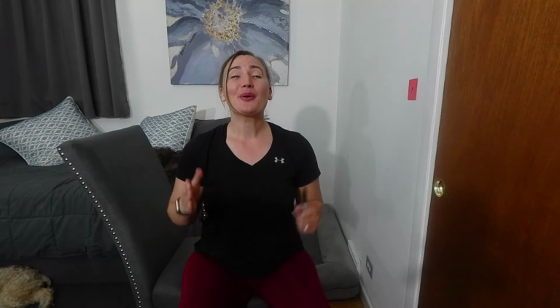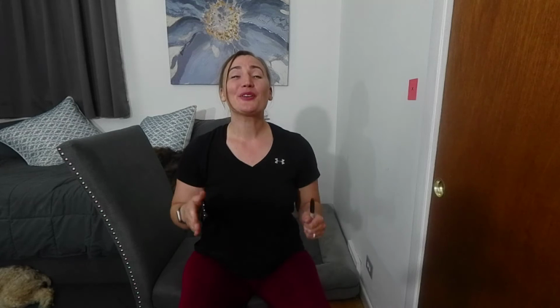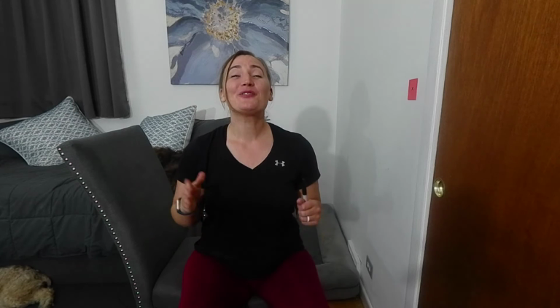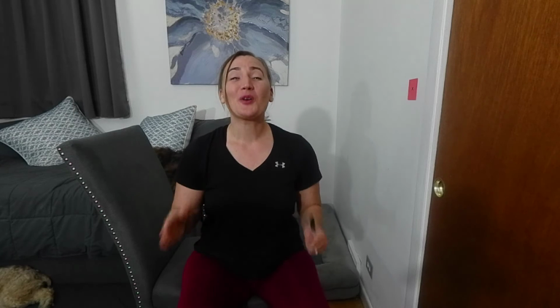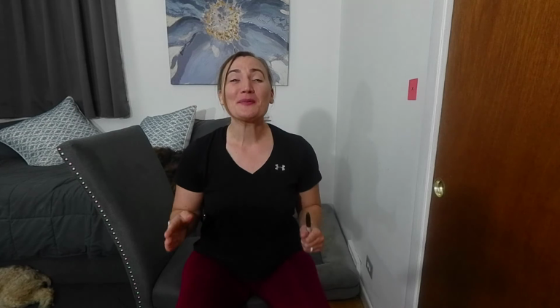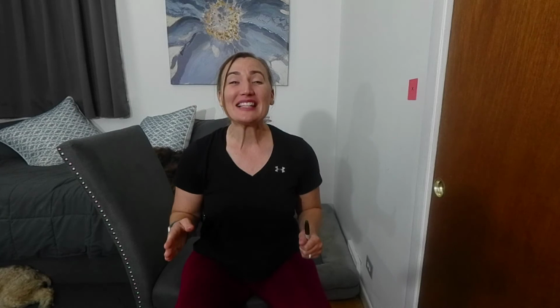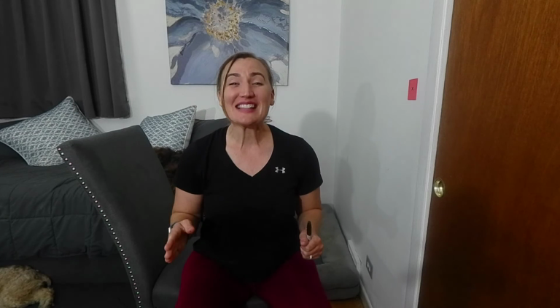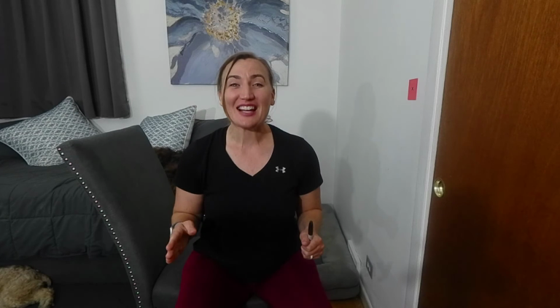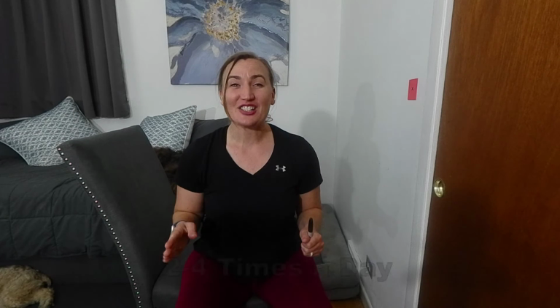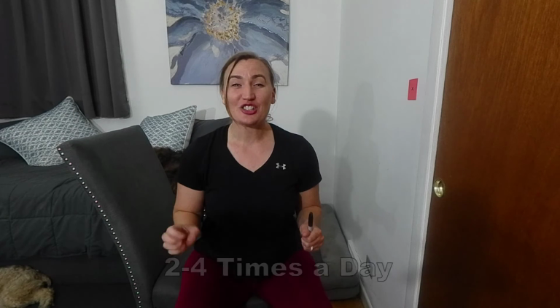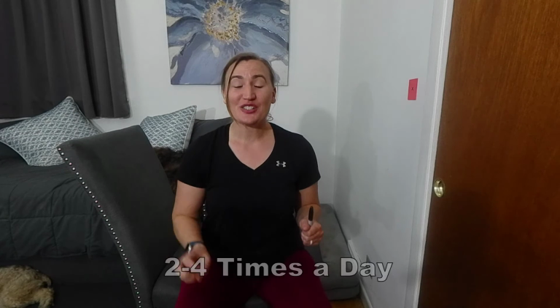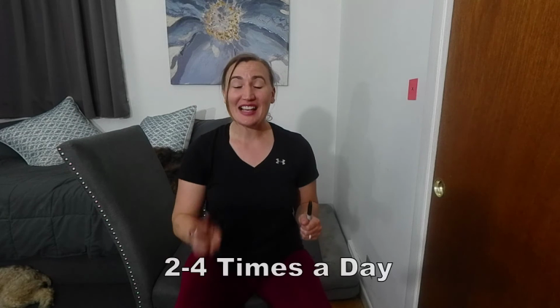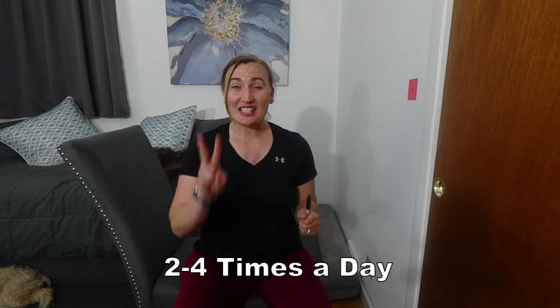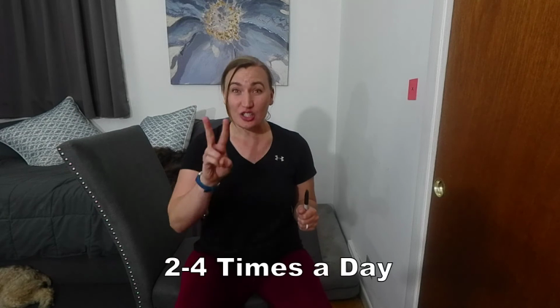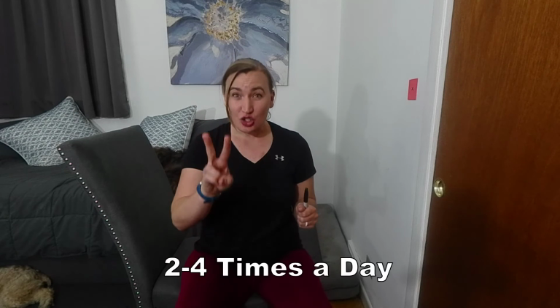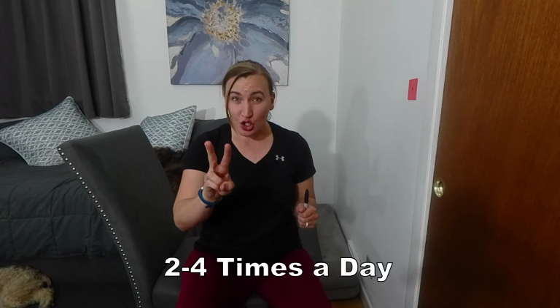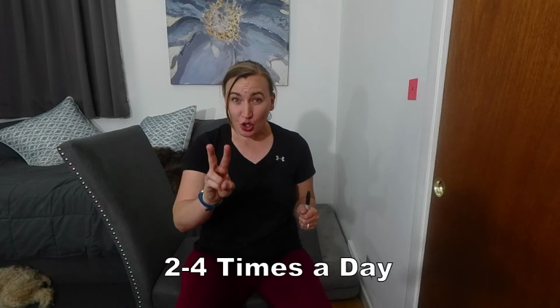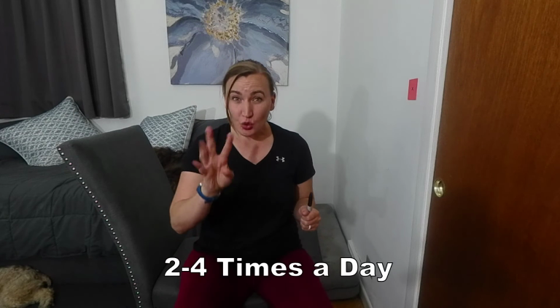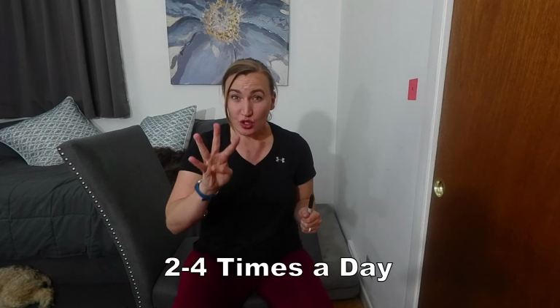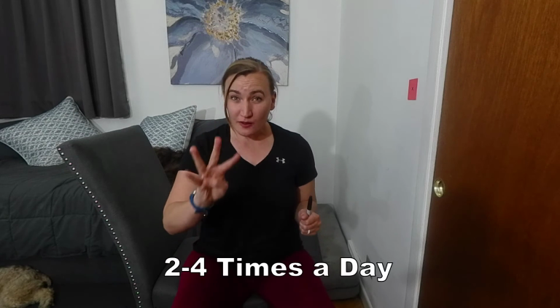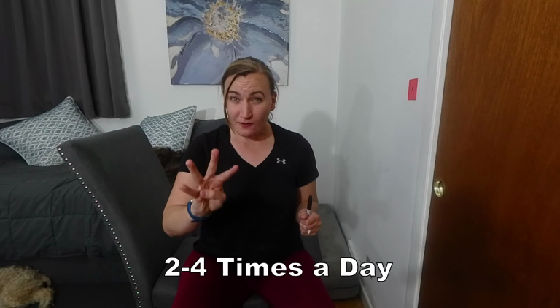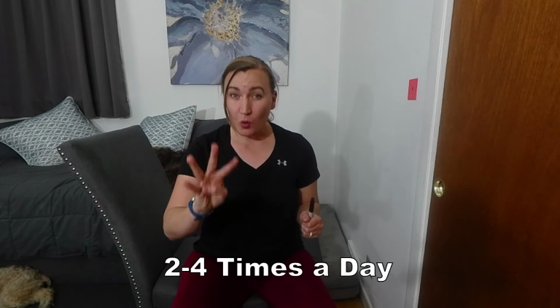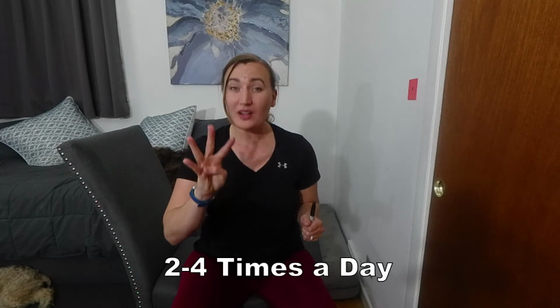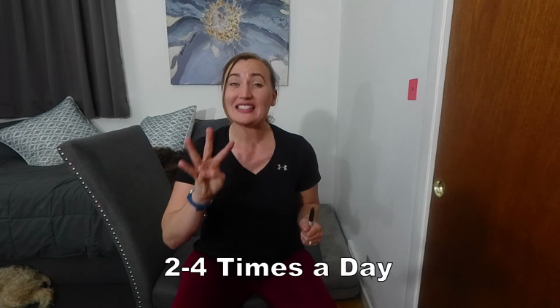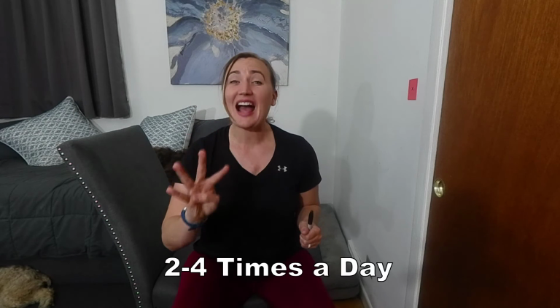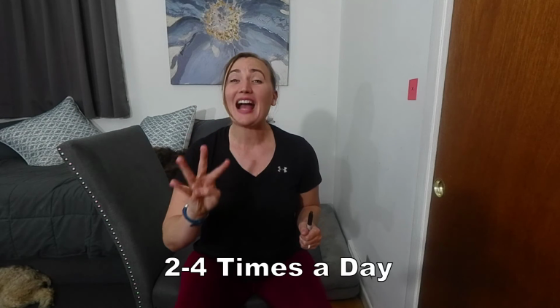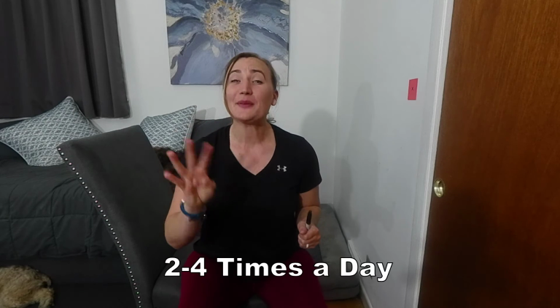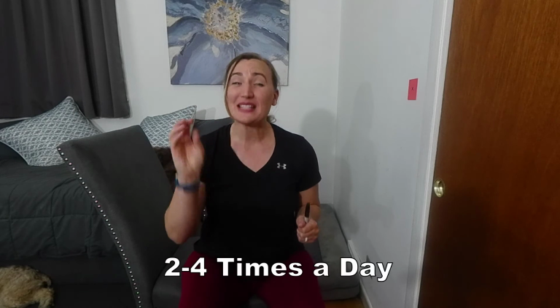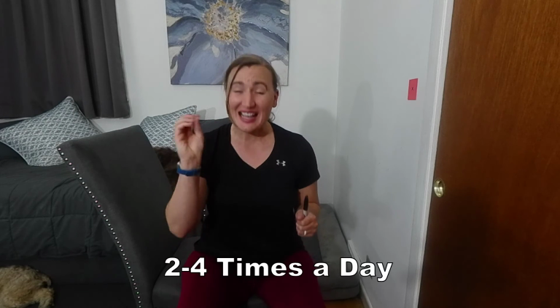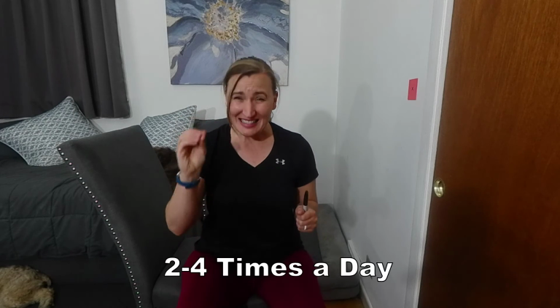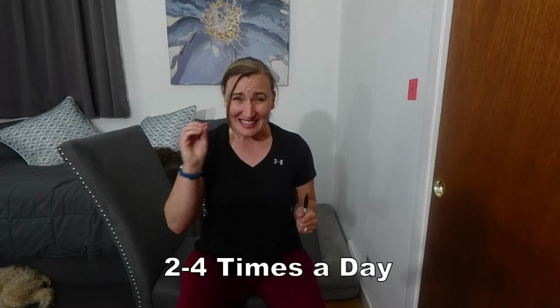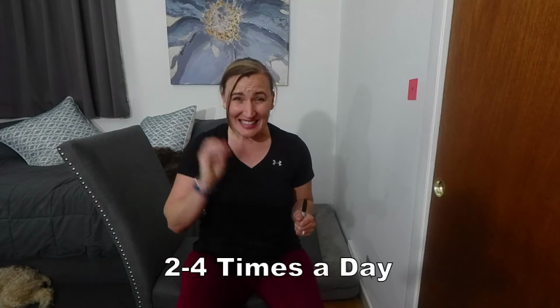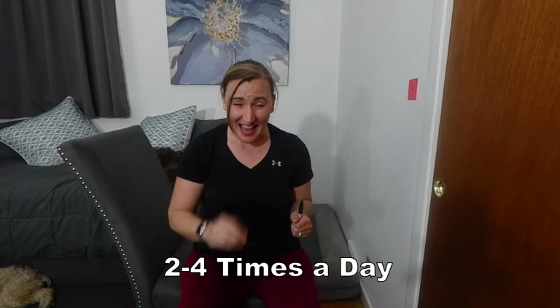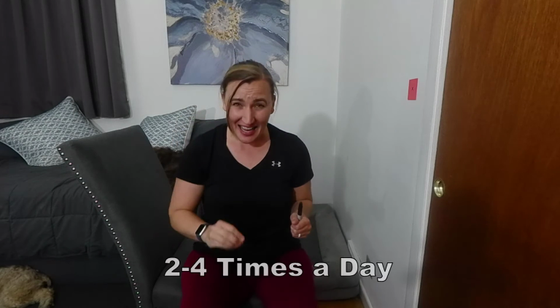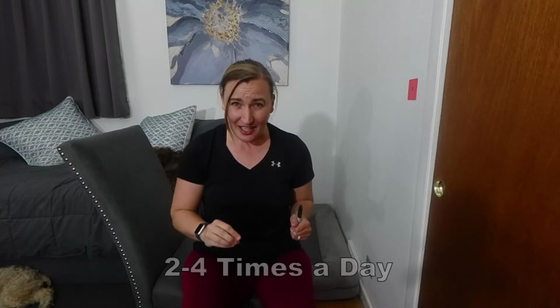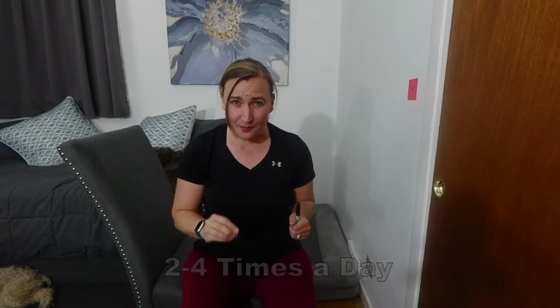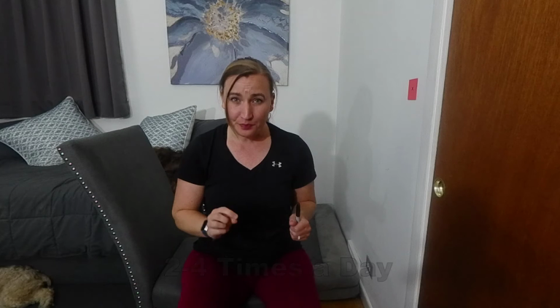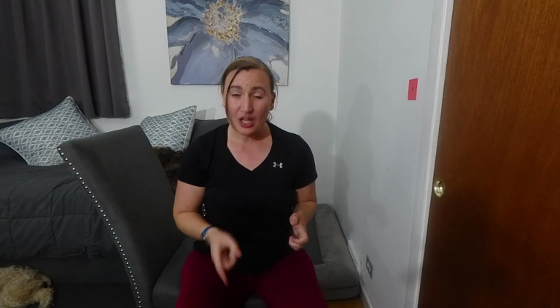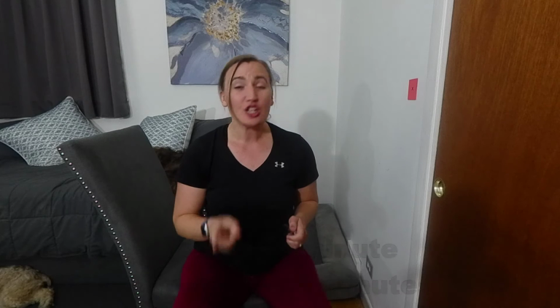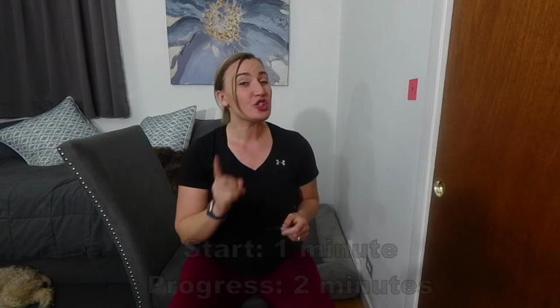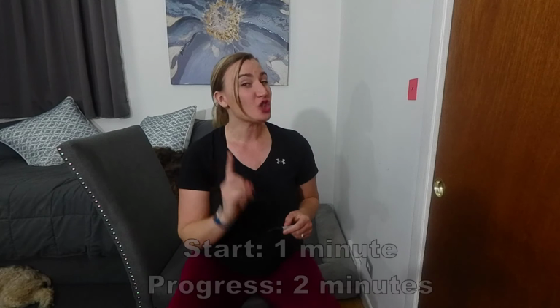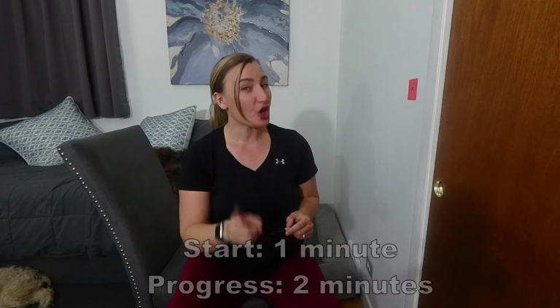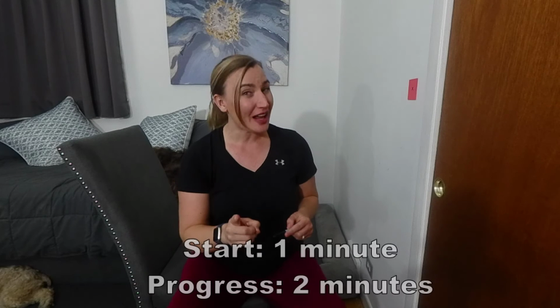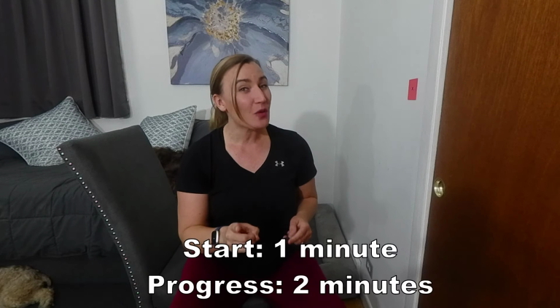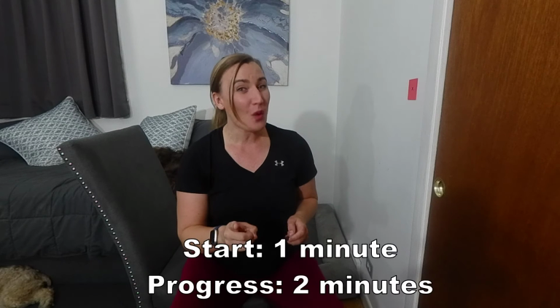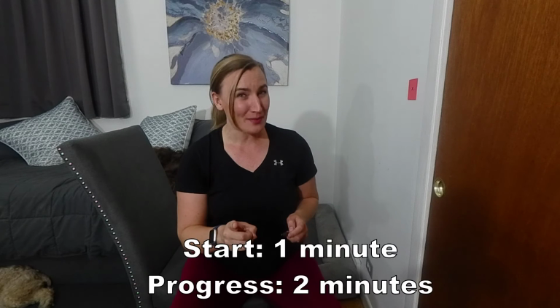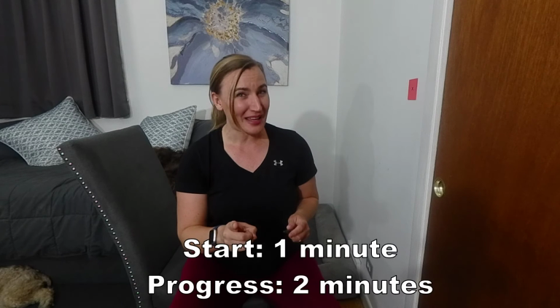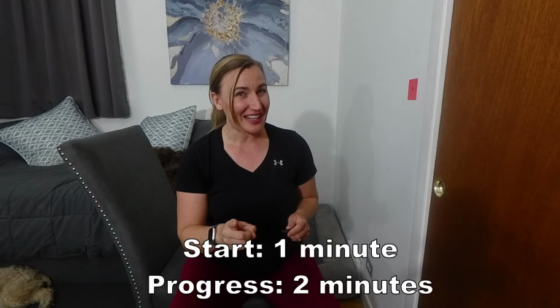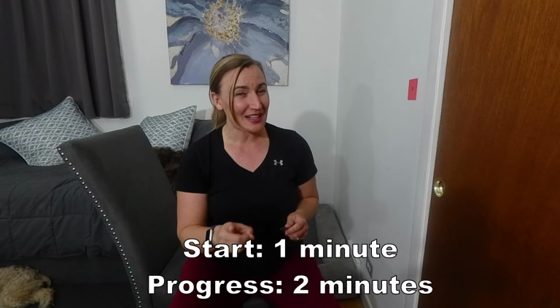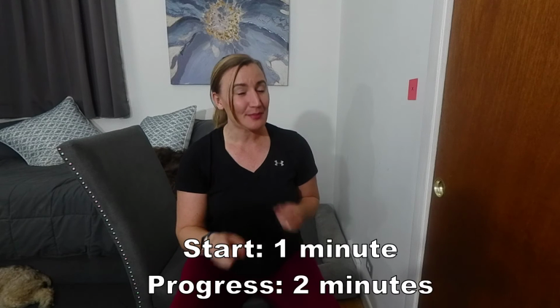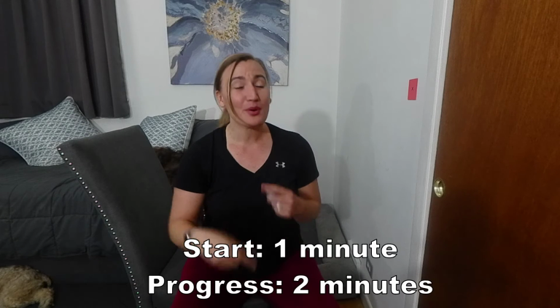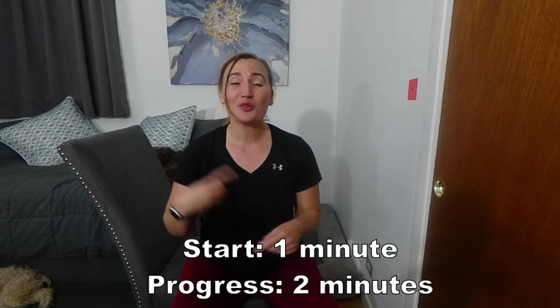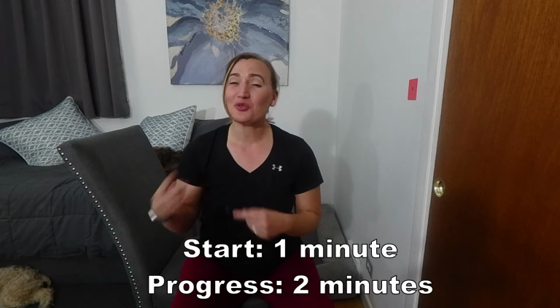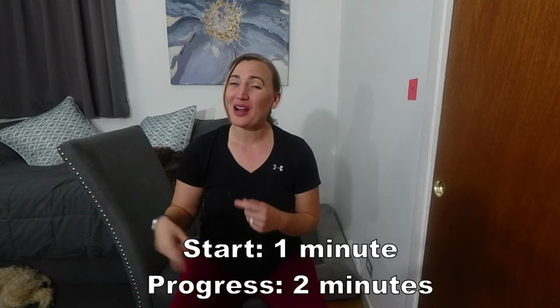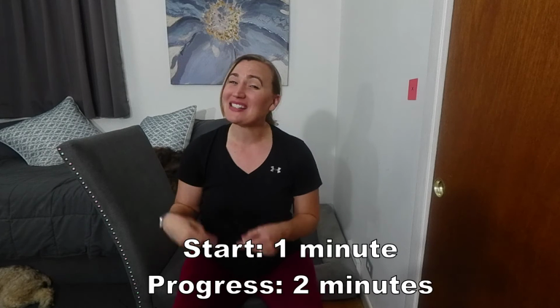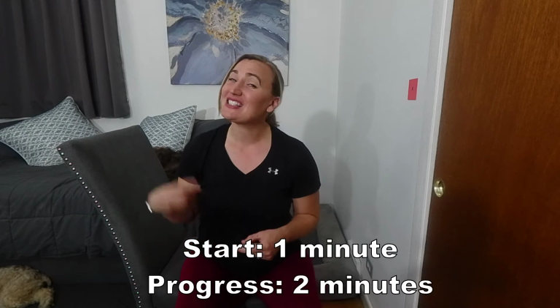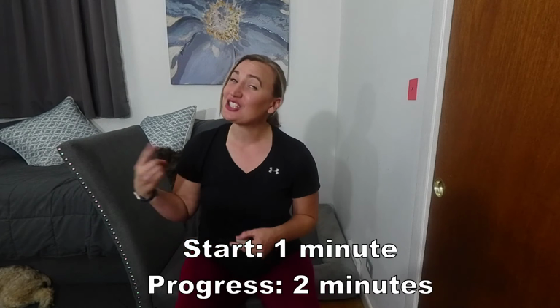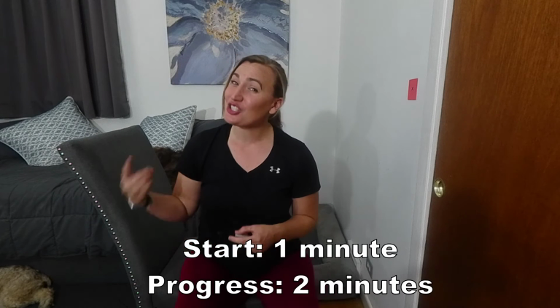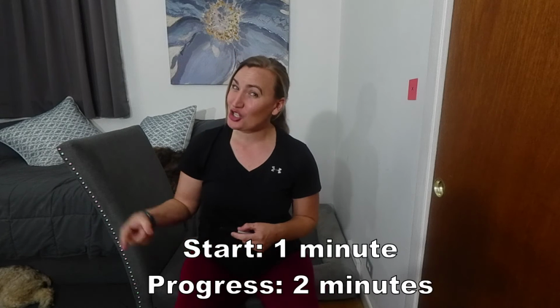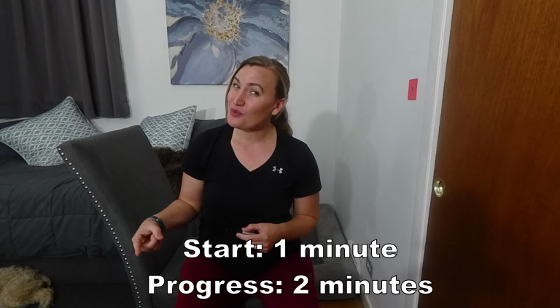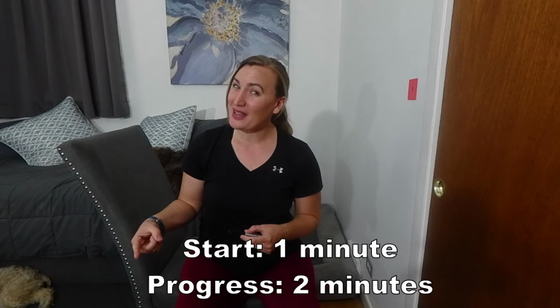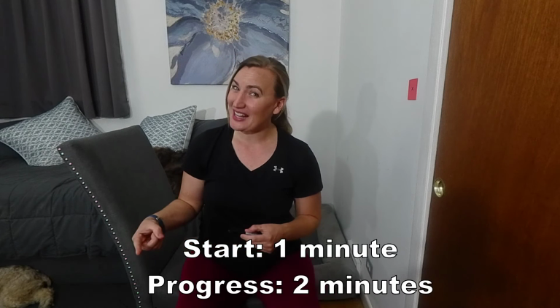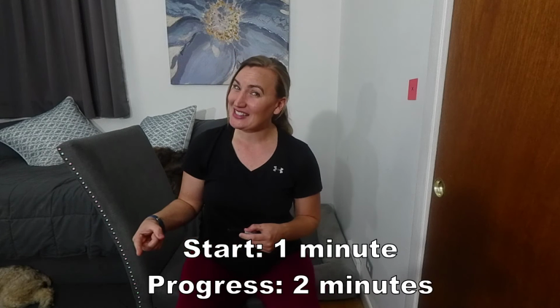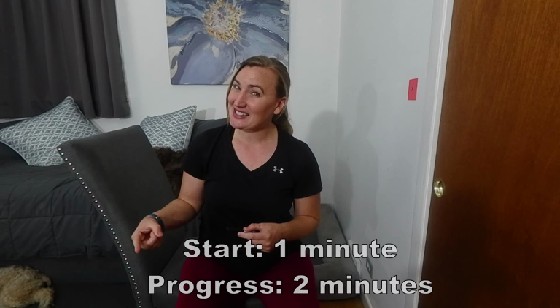Perform these exercises two to four times a day. Start at one minute, progress to two minutes.